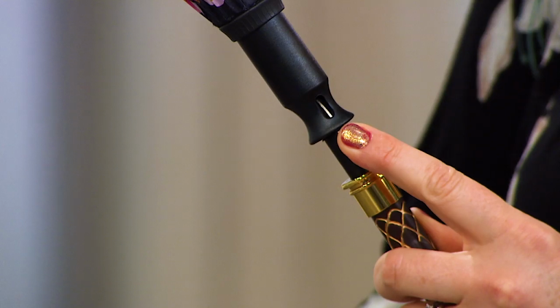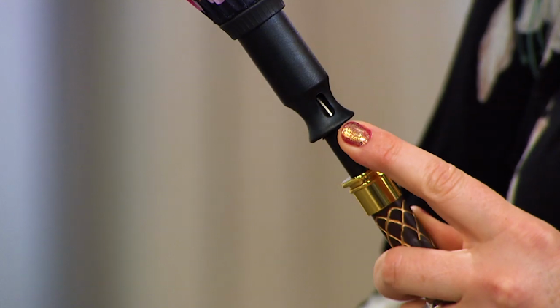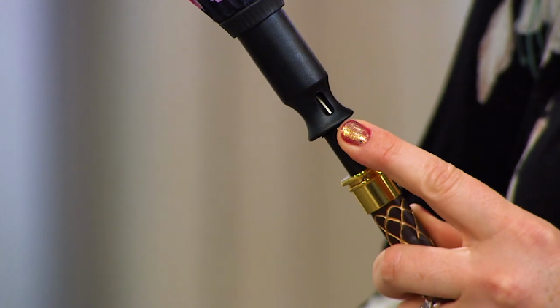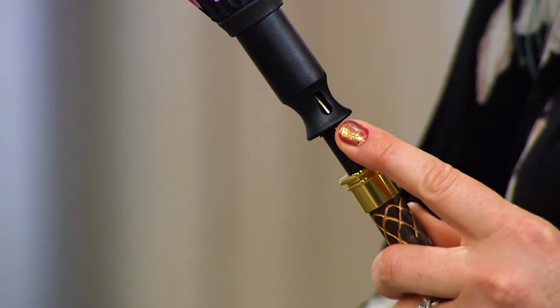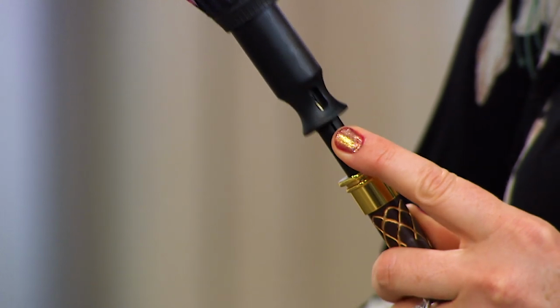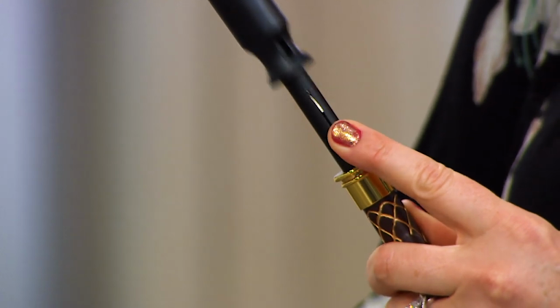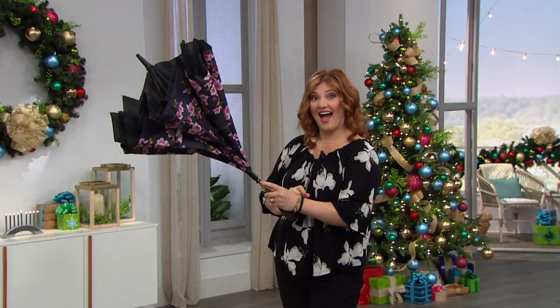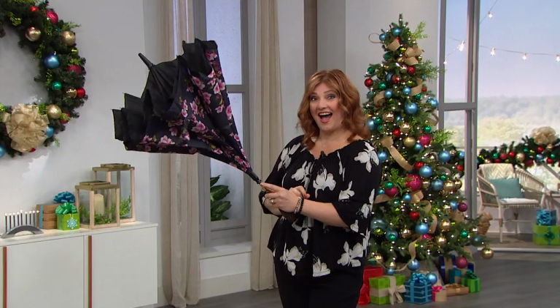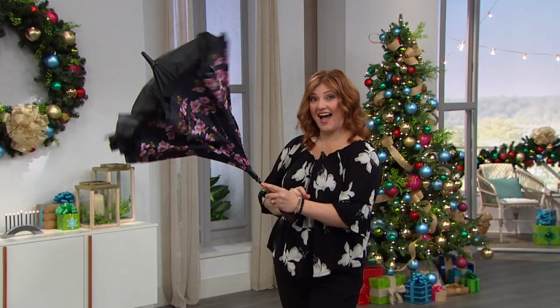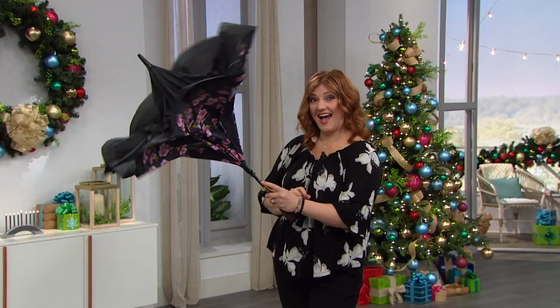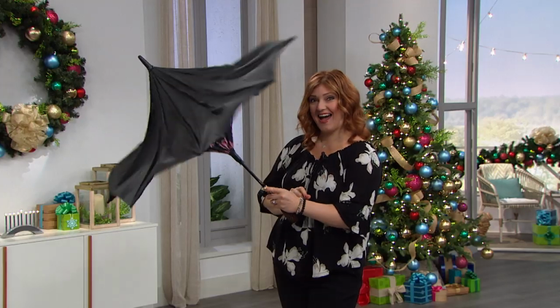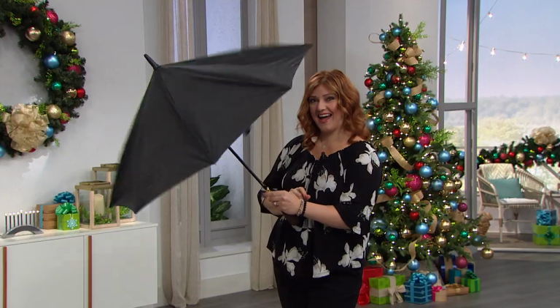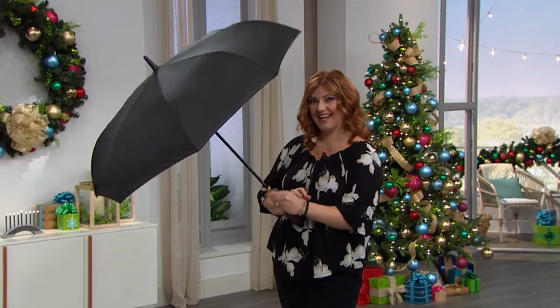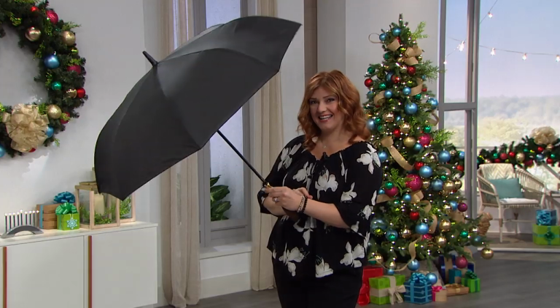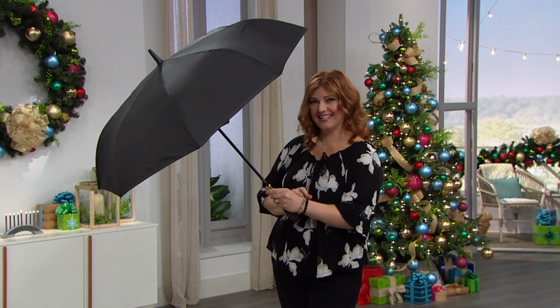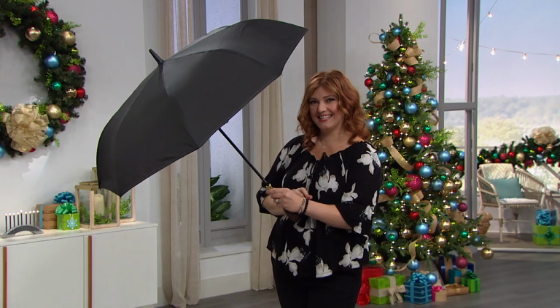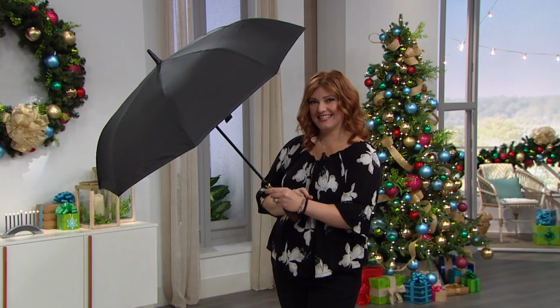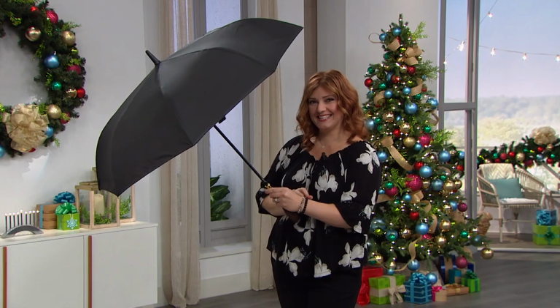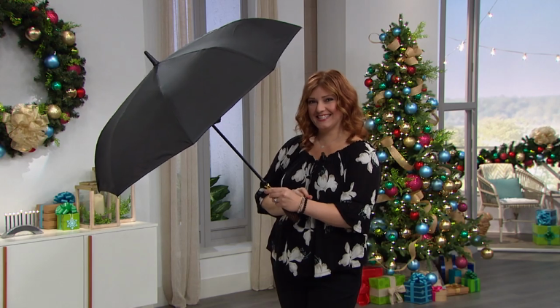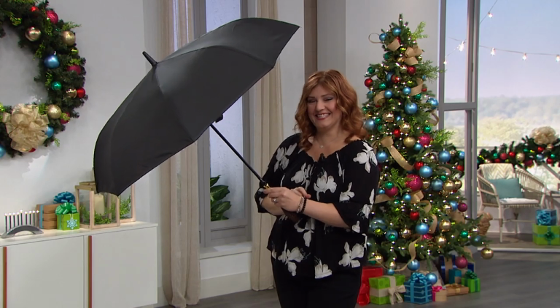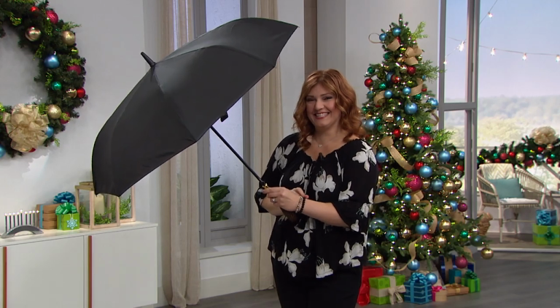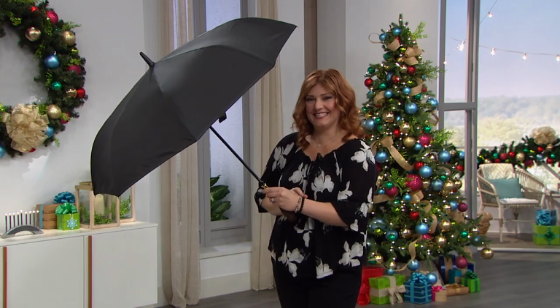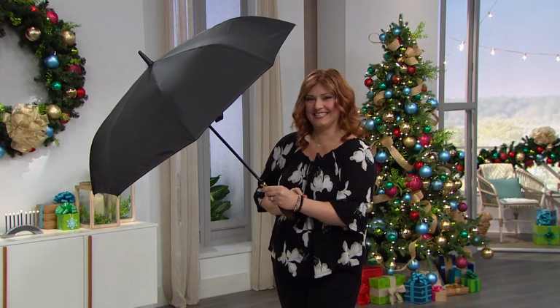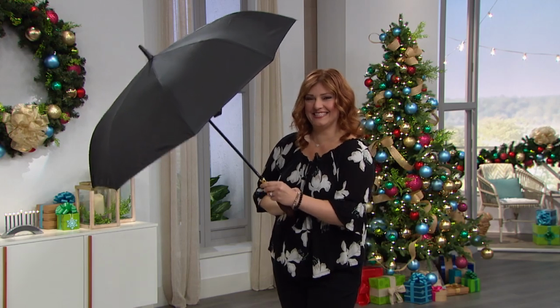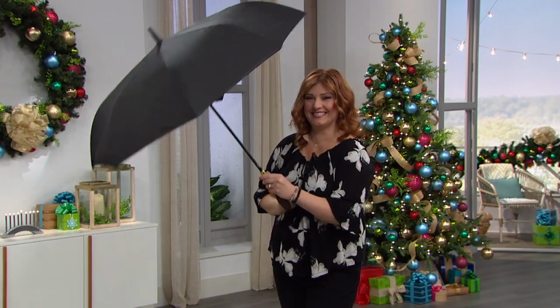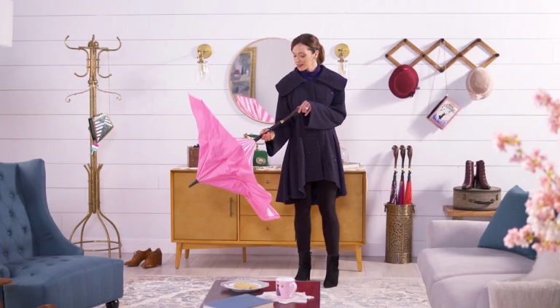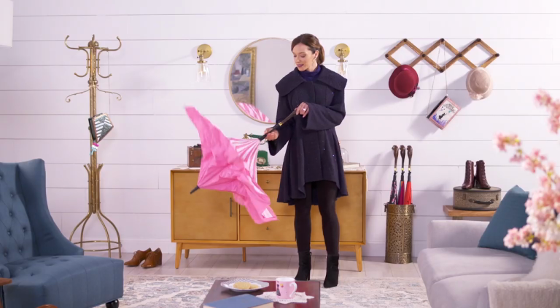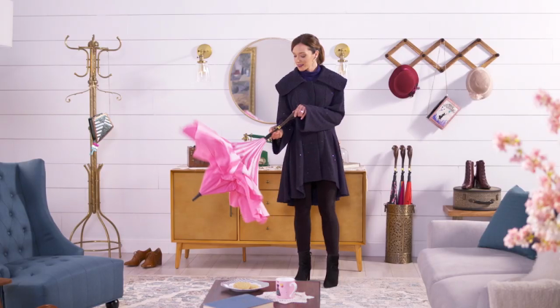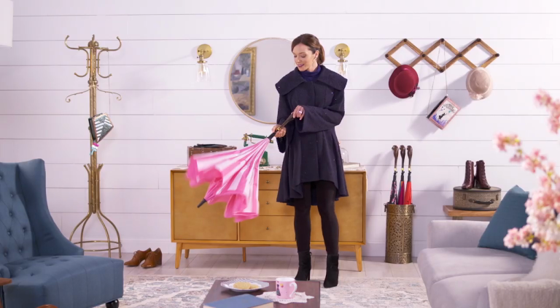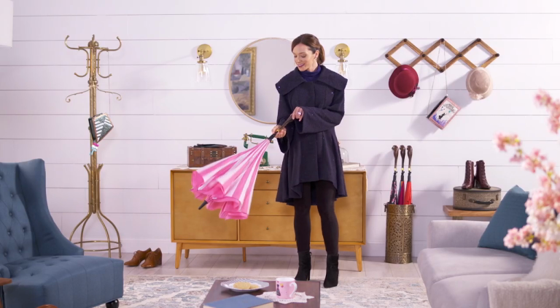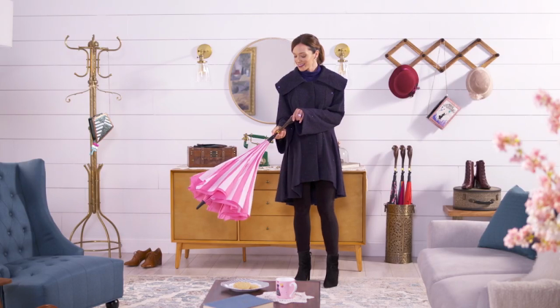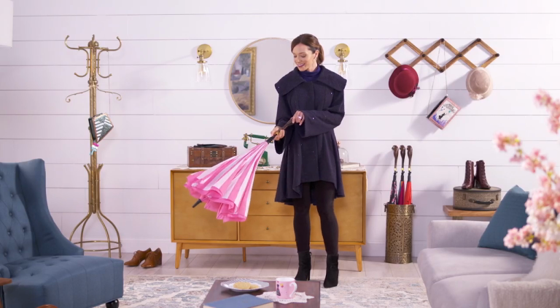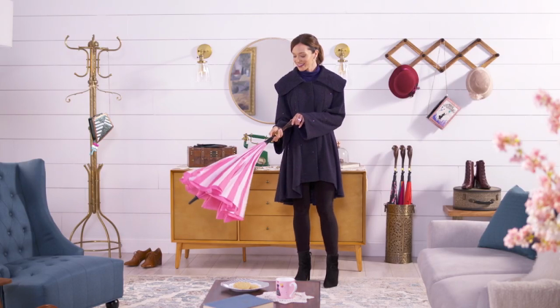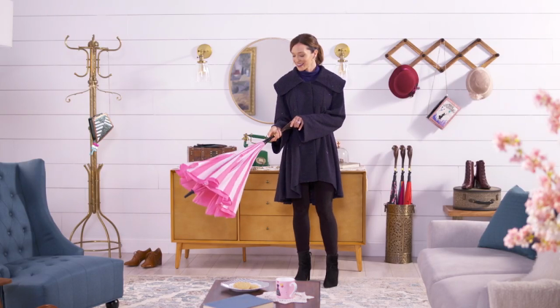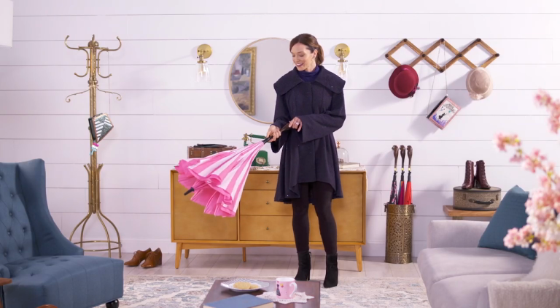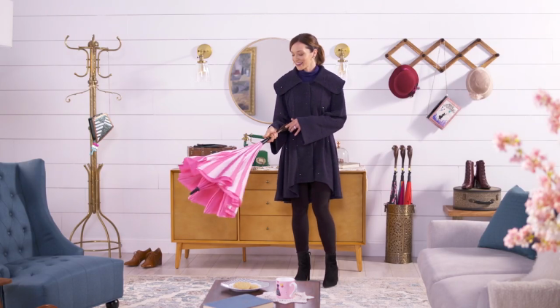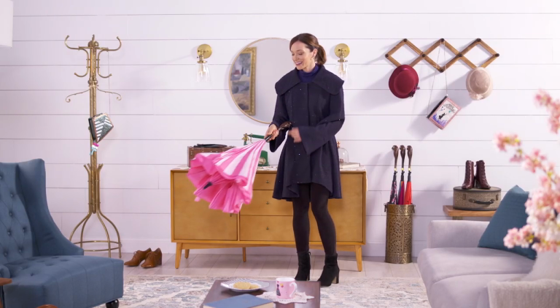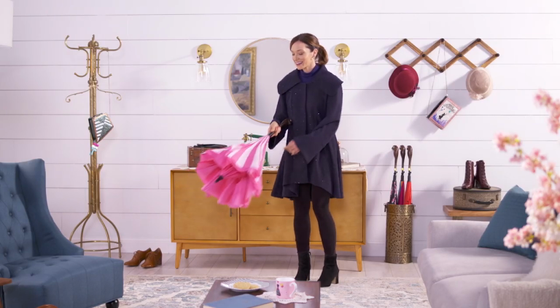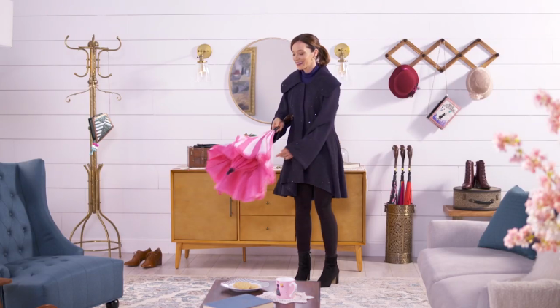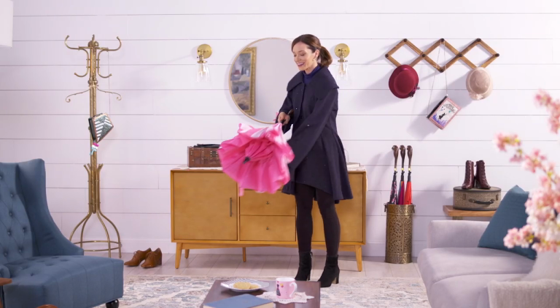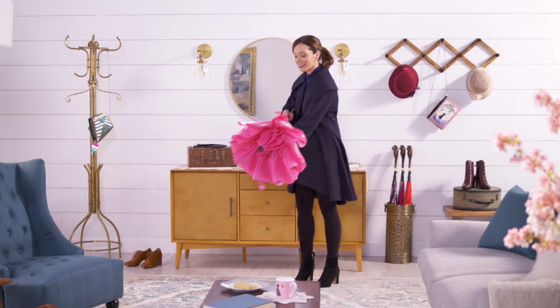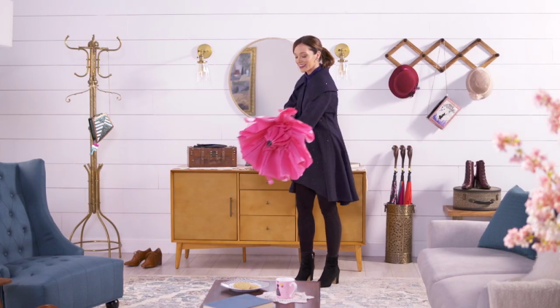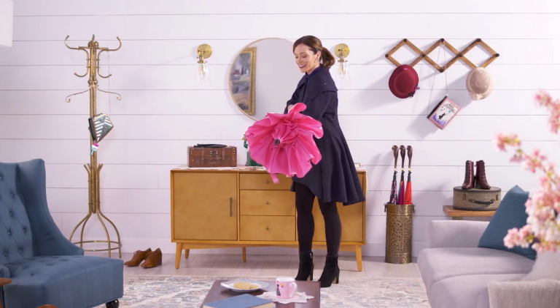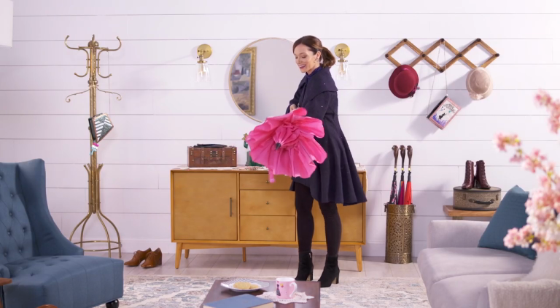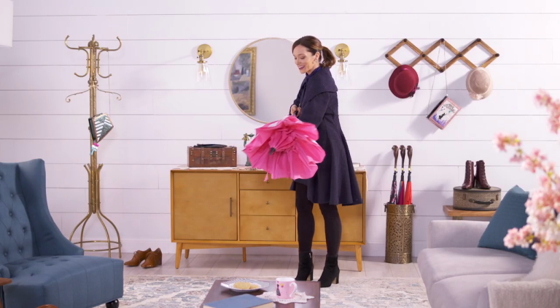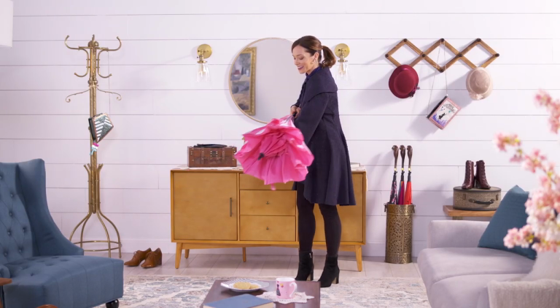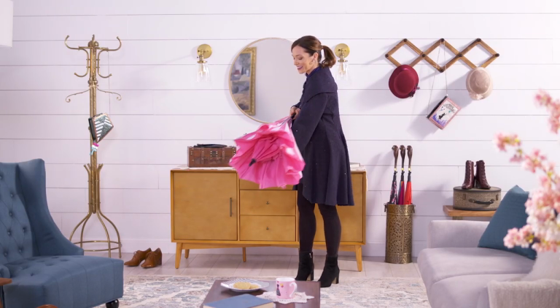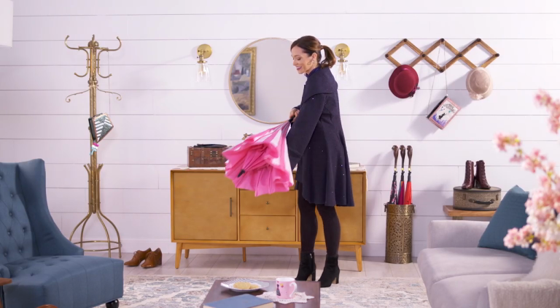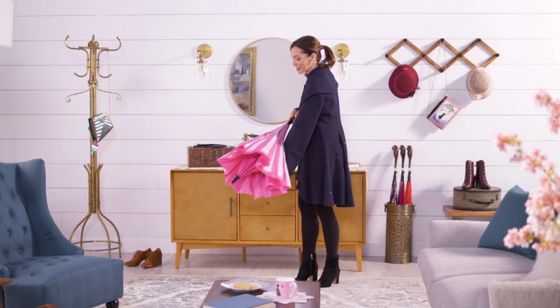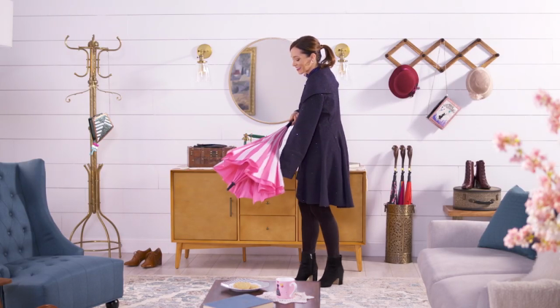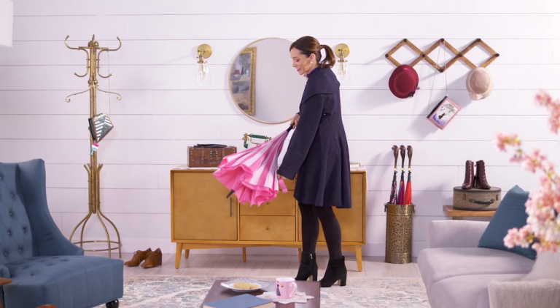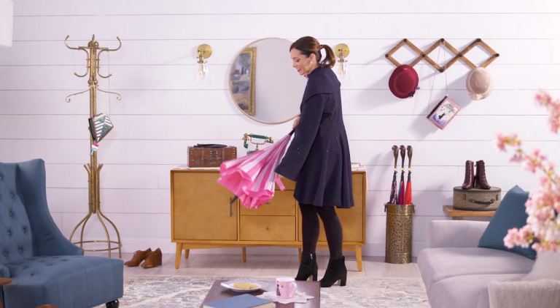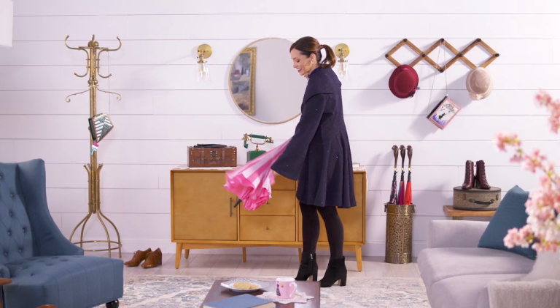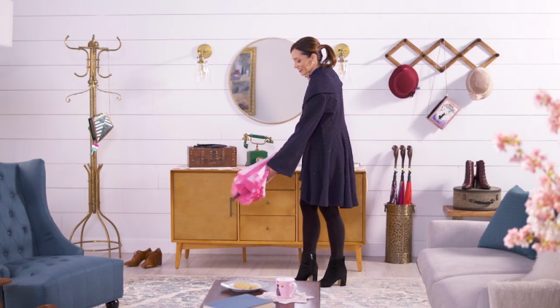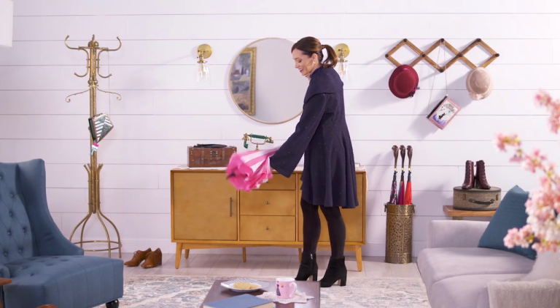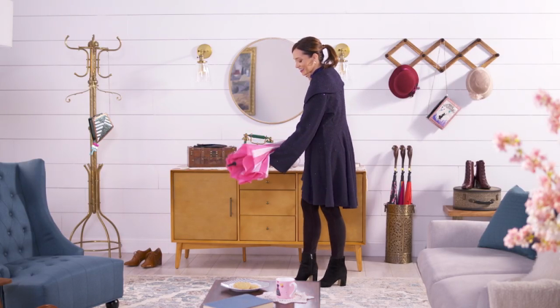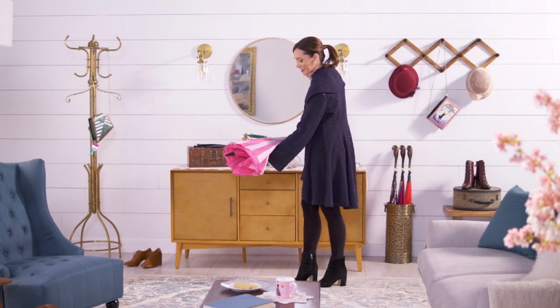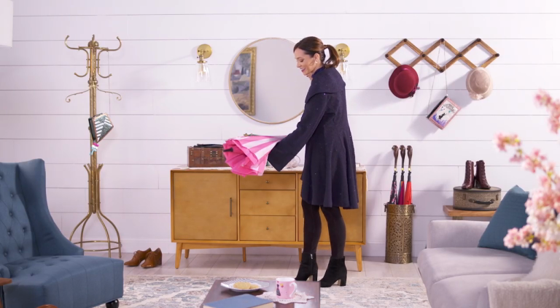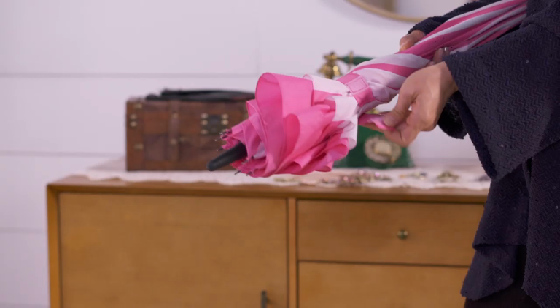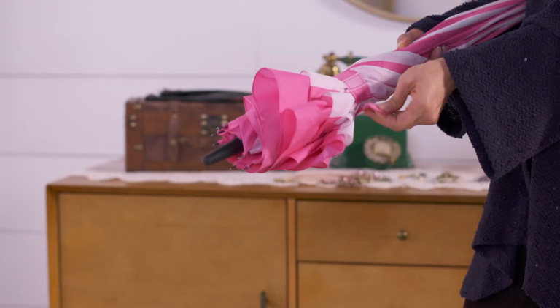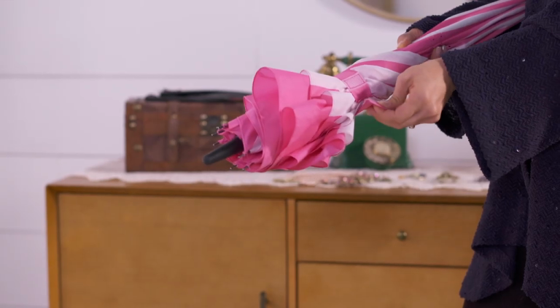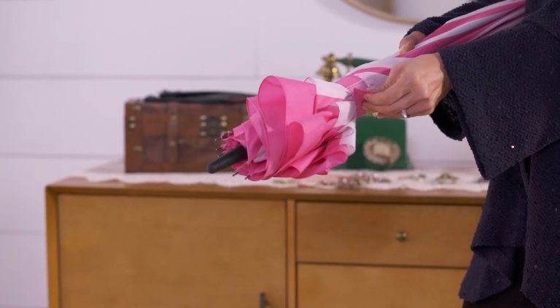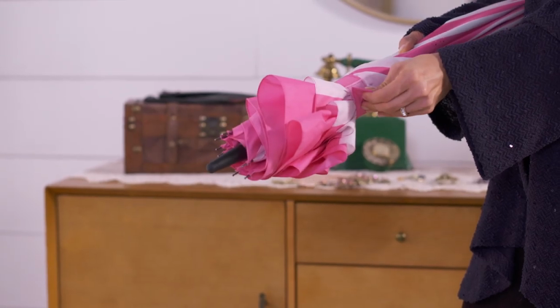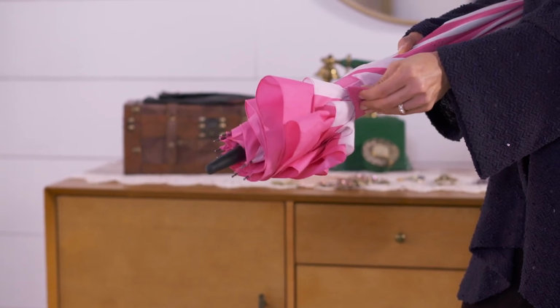It has an auto-open button for quick release, the fabric is water repellent, and it's inverted so you don't get wet closing it.